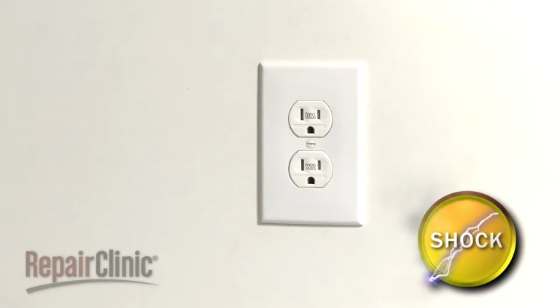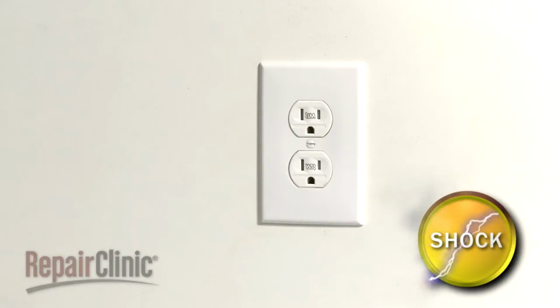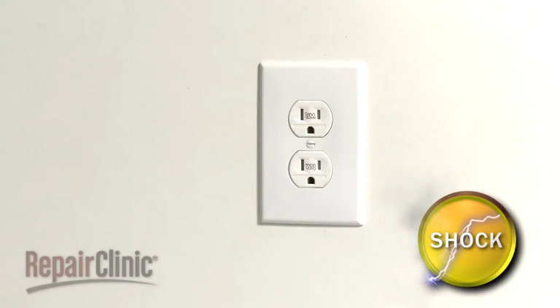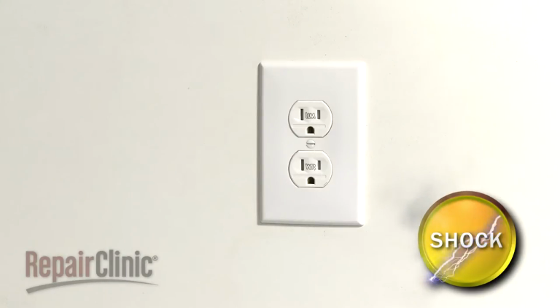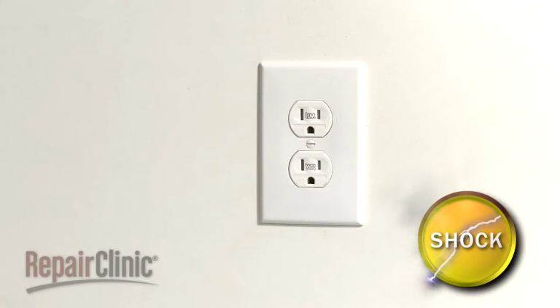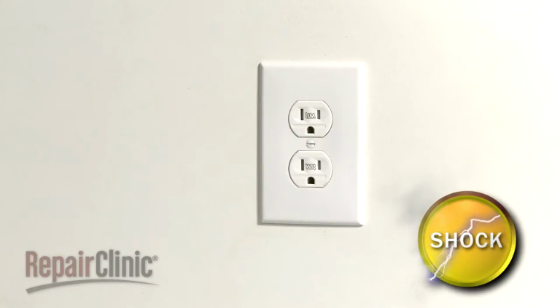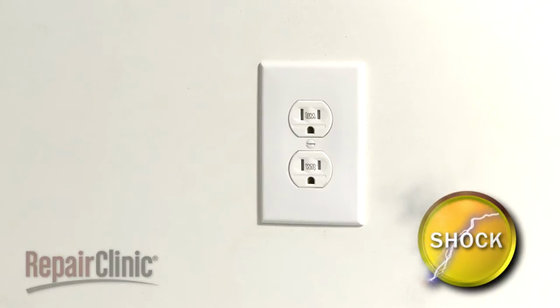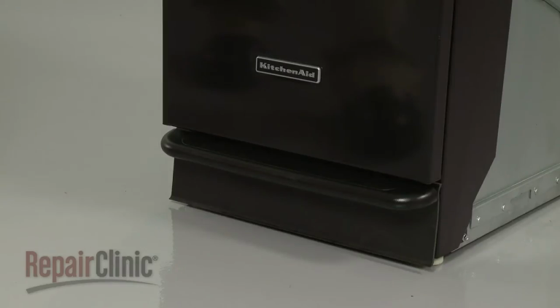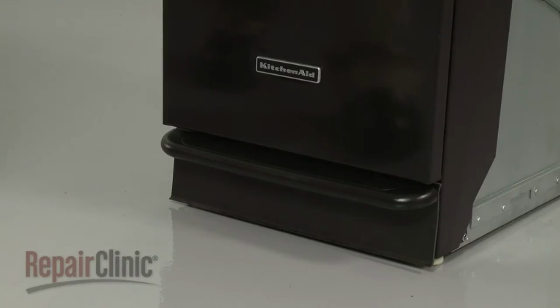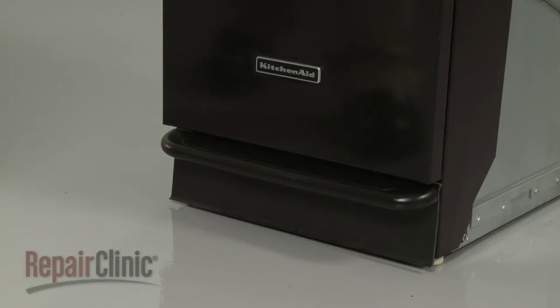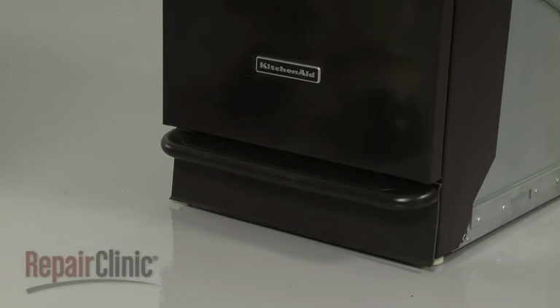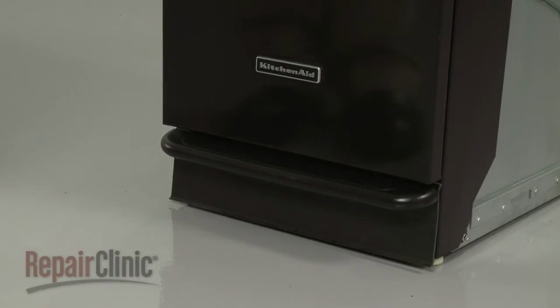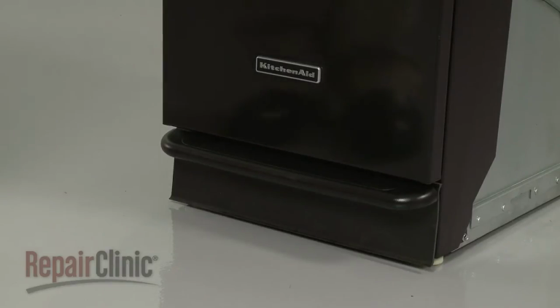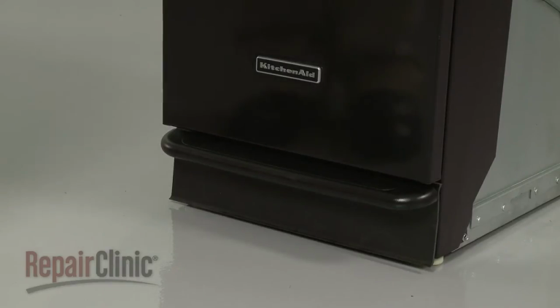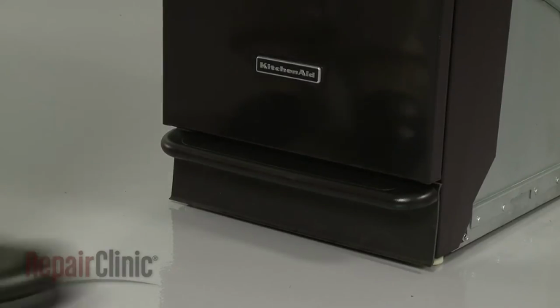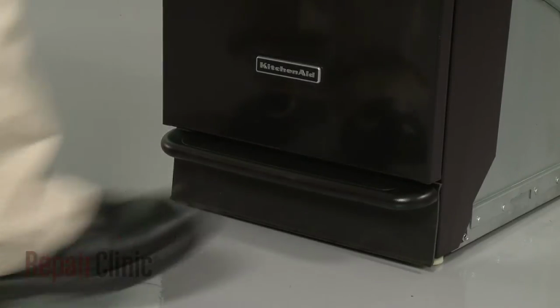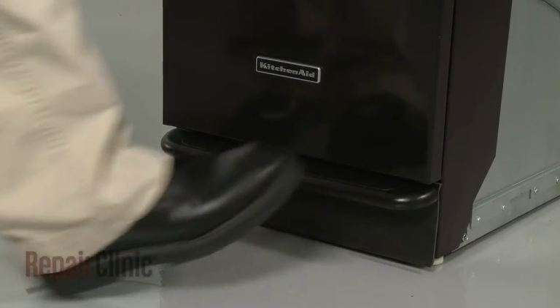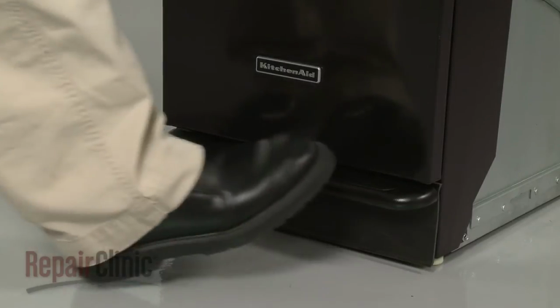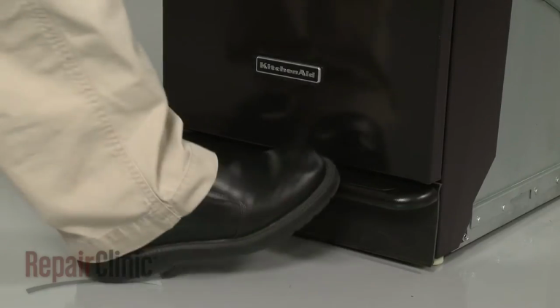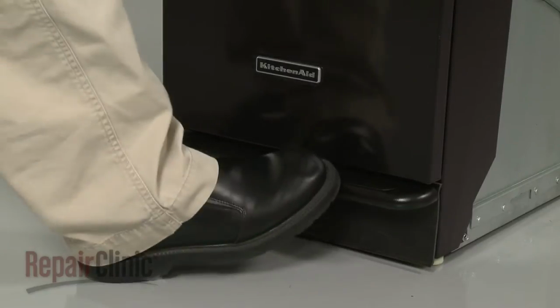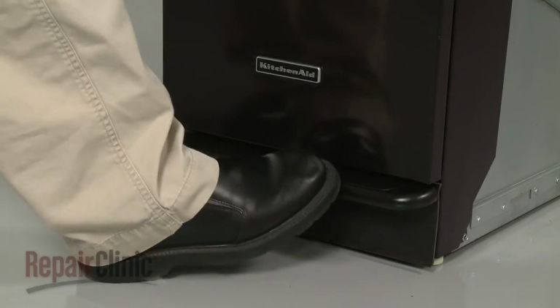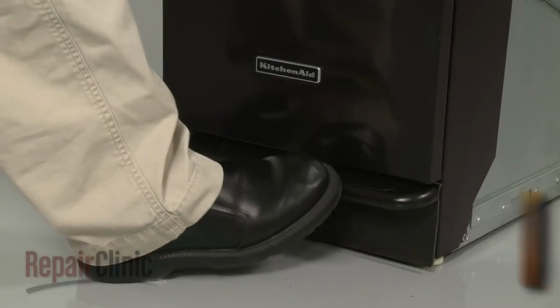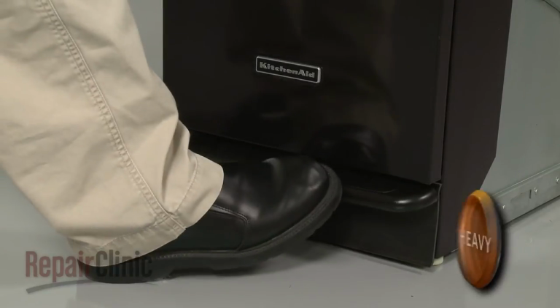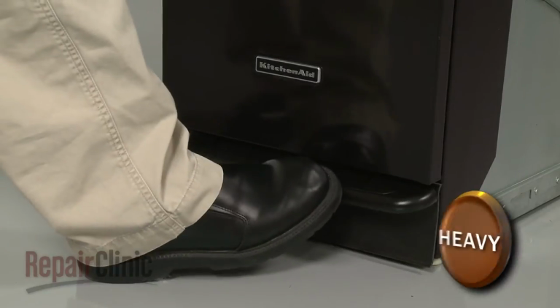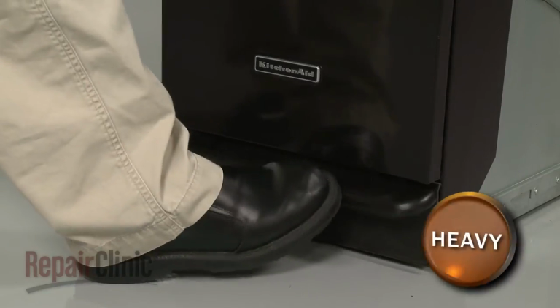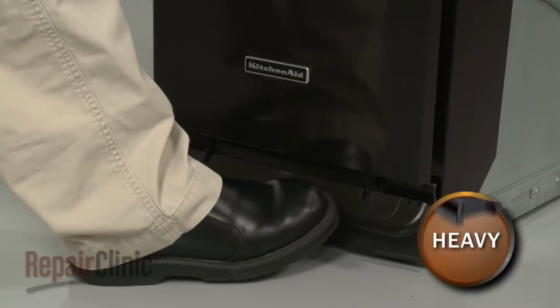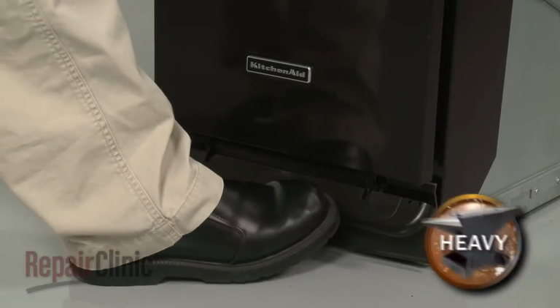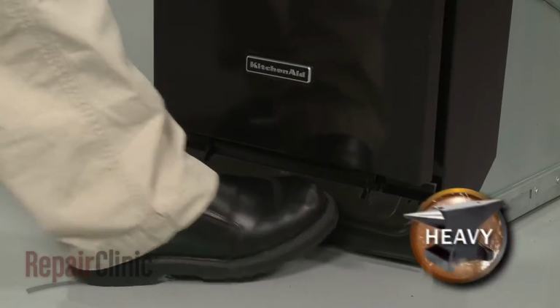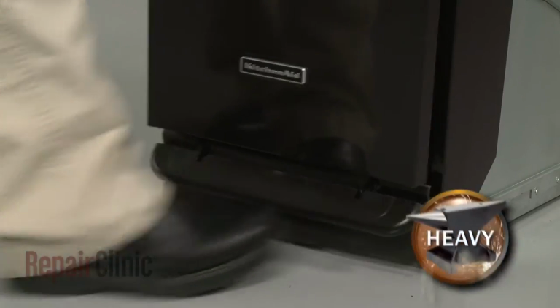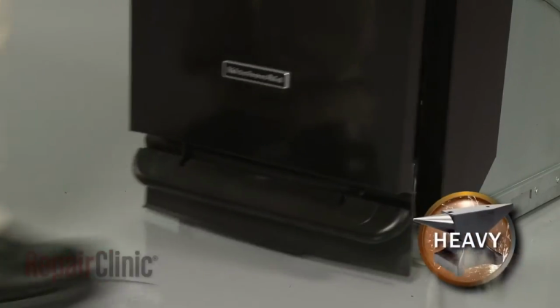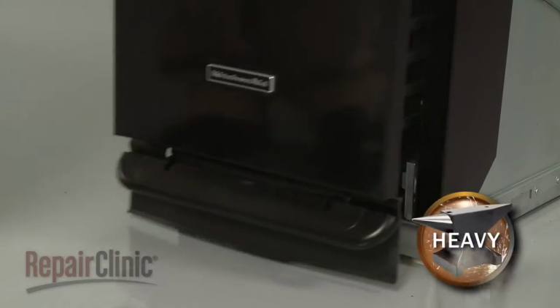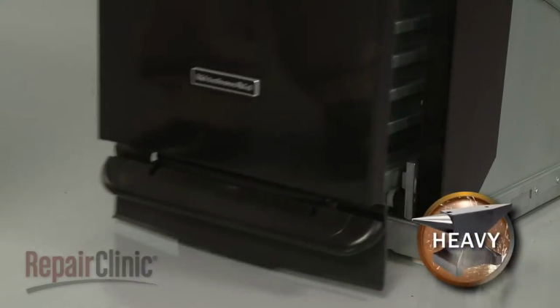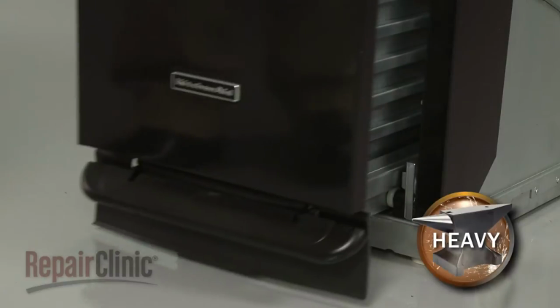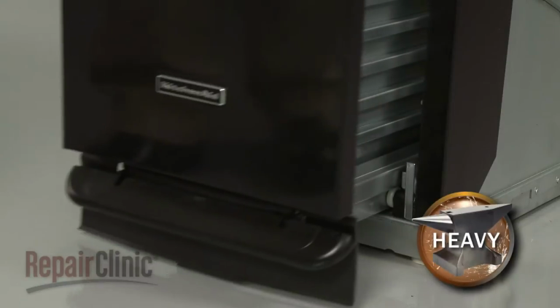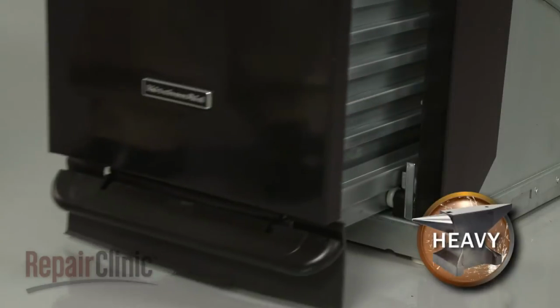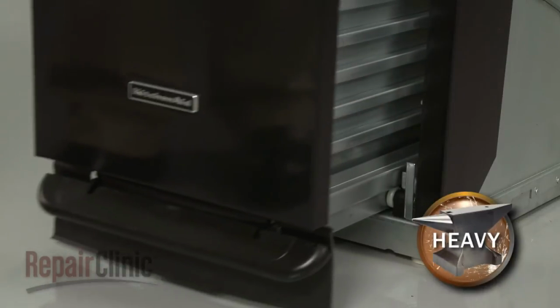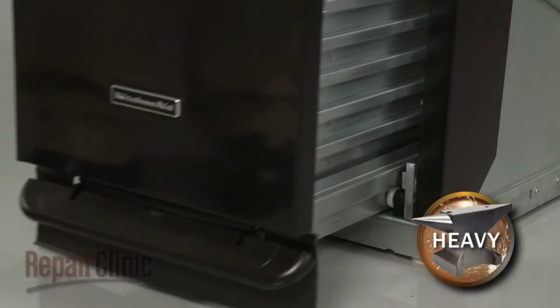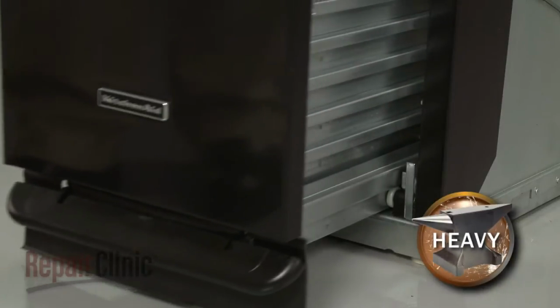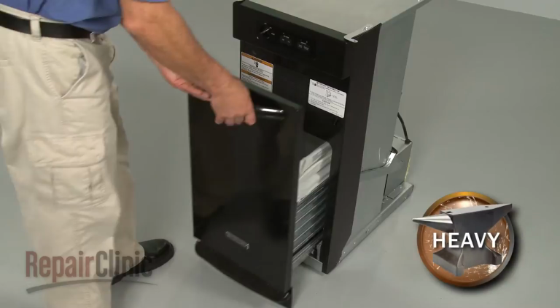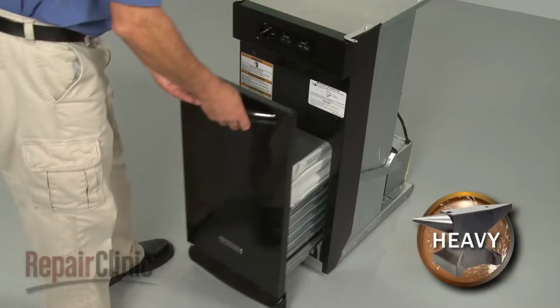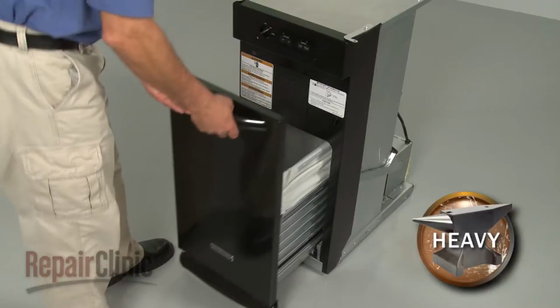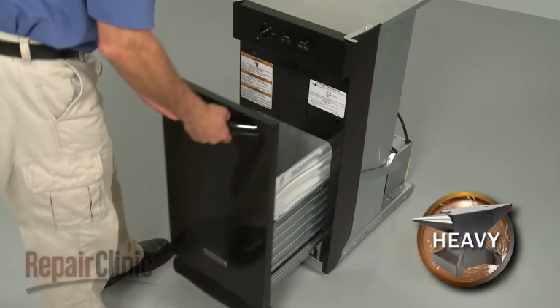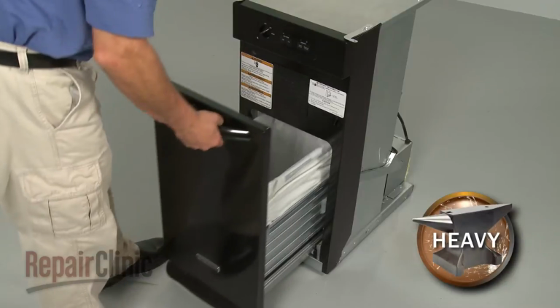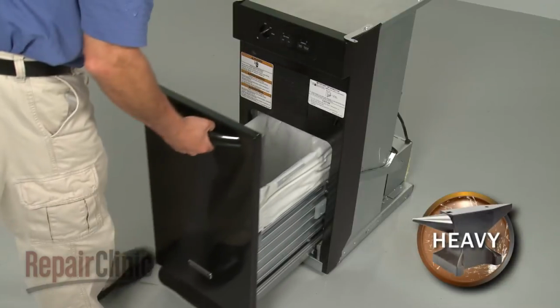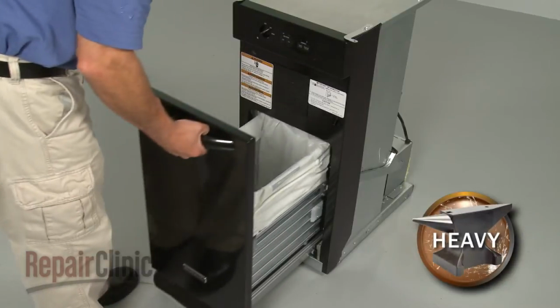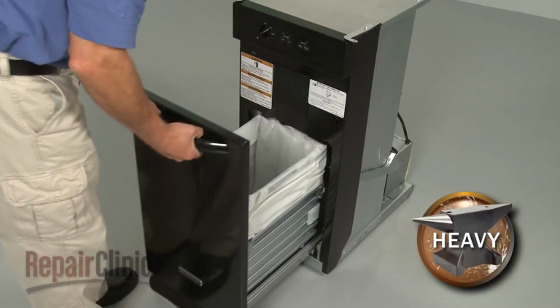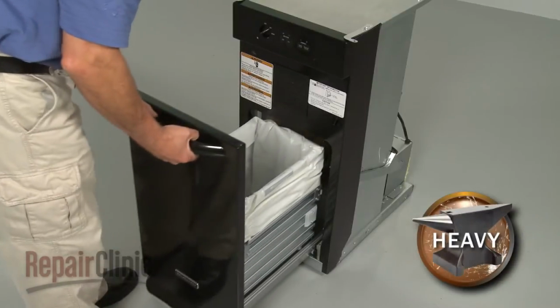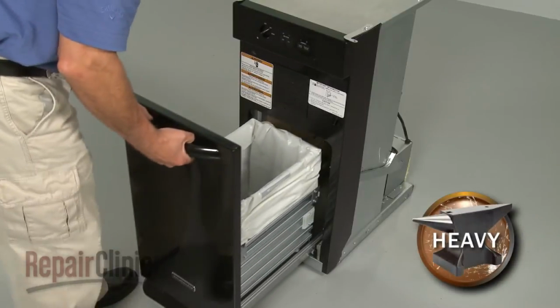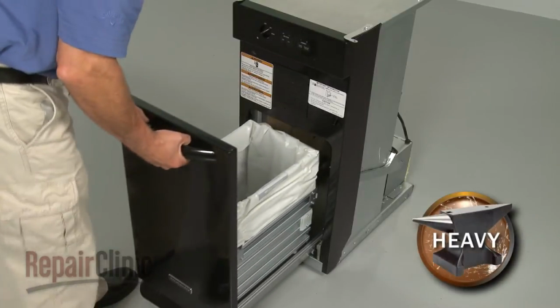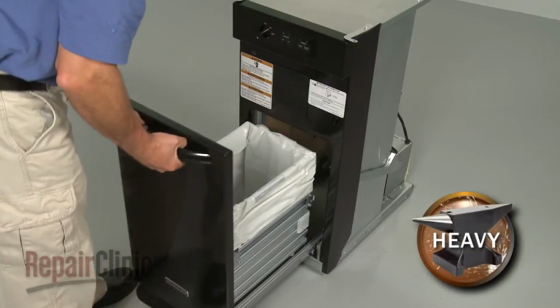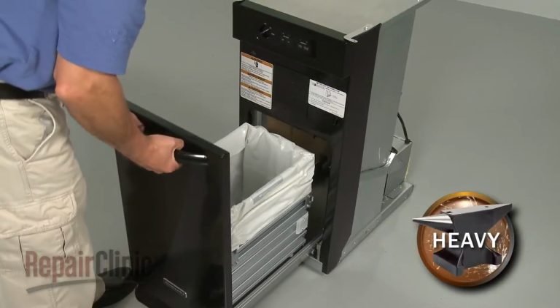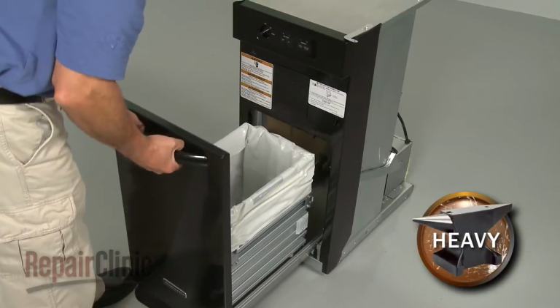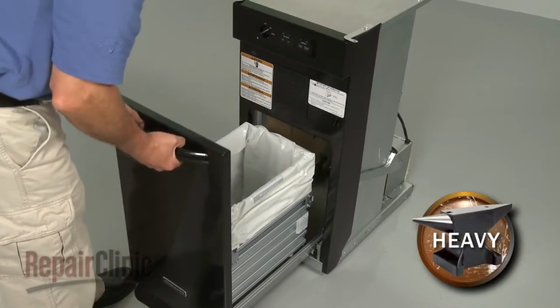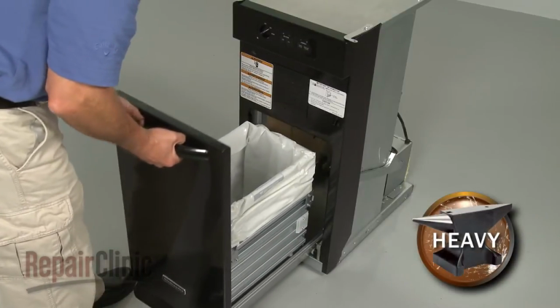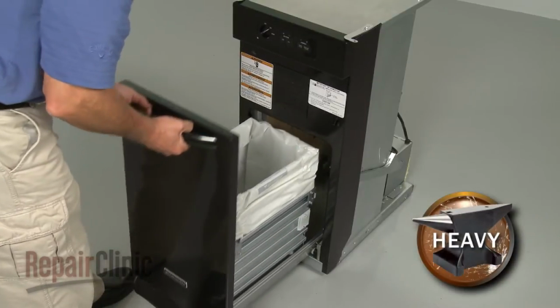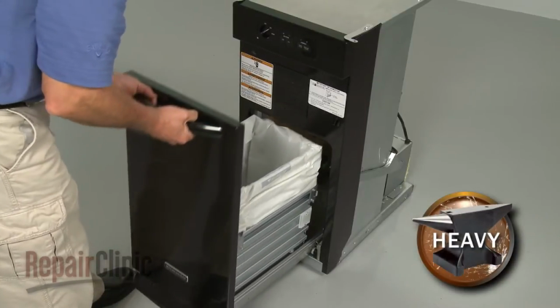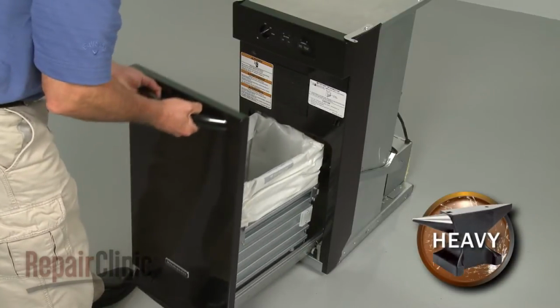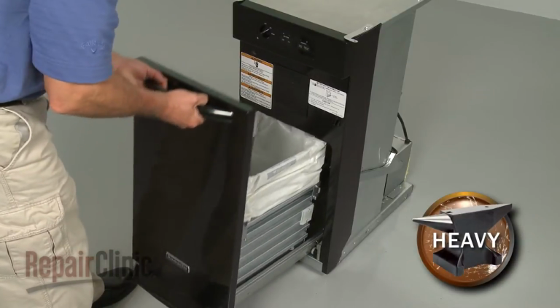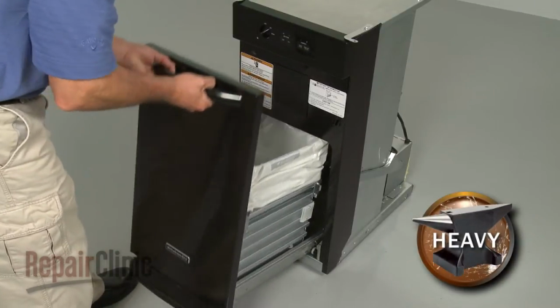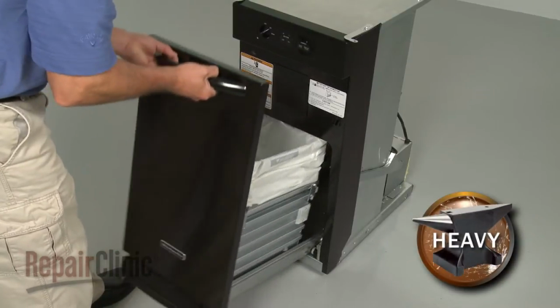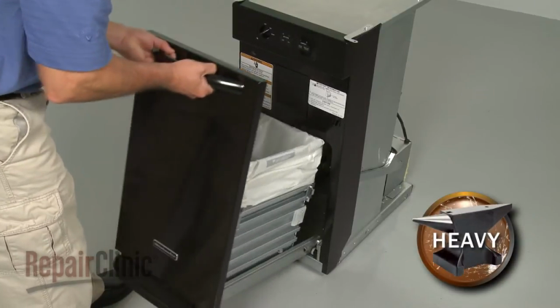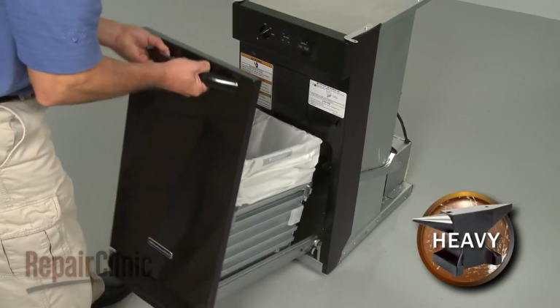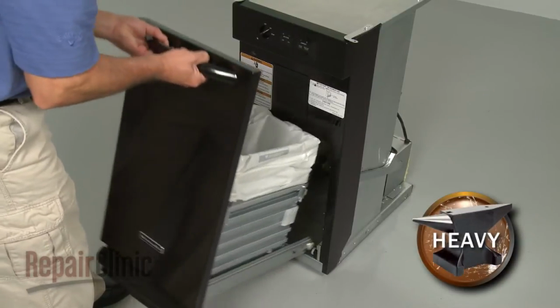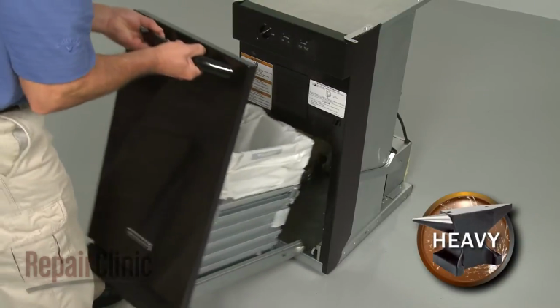Next, depress the foot pedal. Pull the container drawer assembly forward and lift it off of the track.